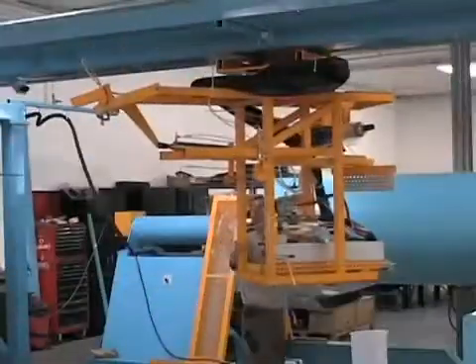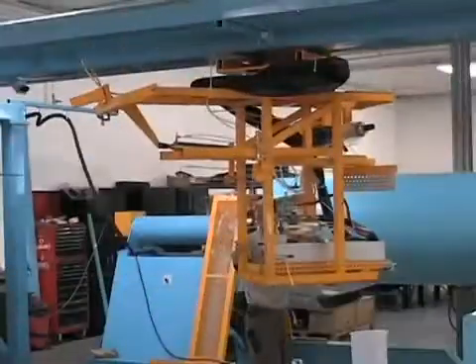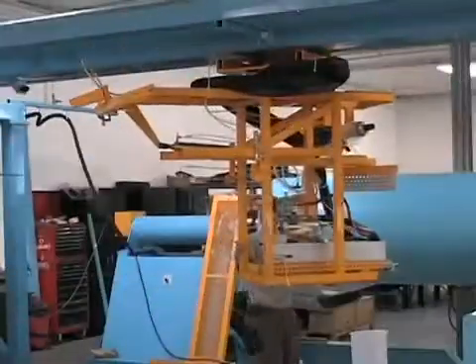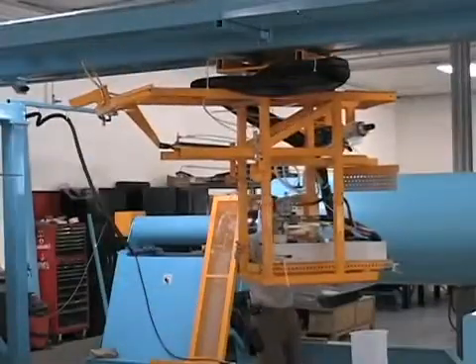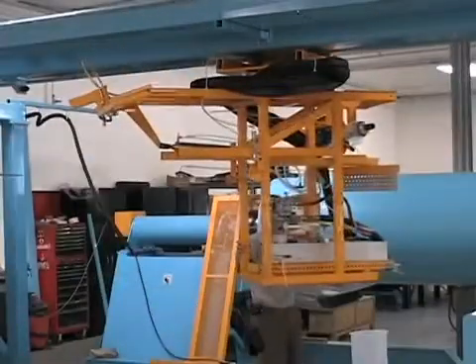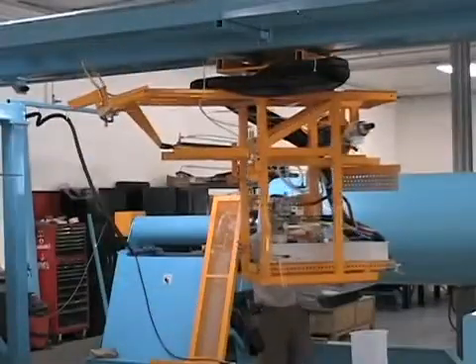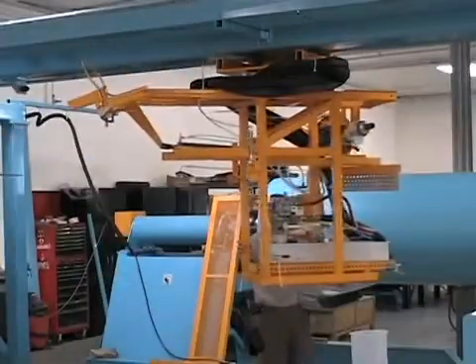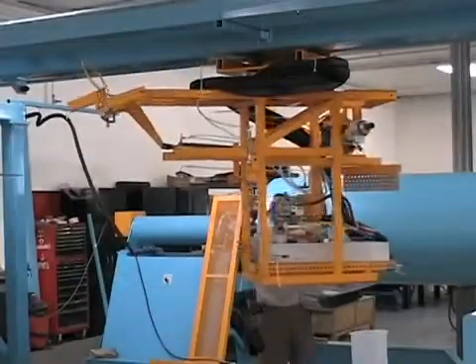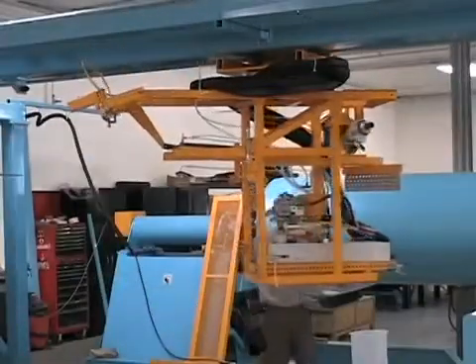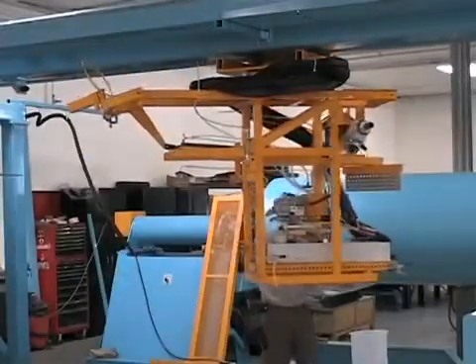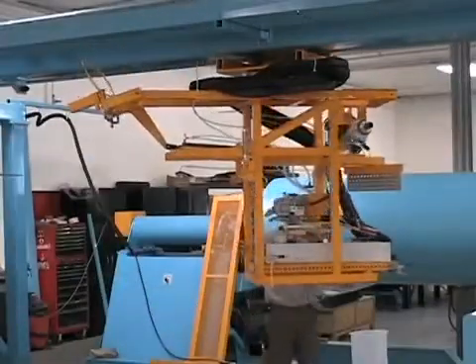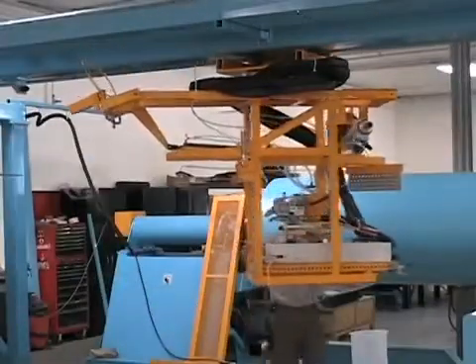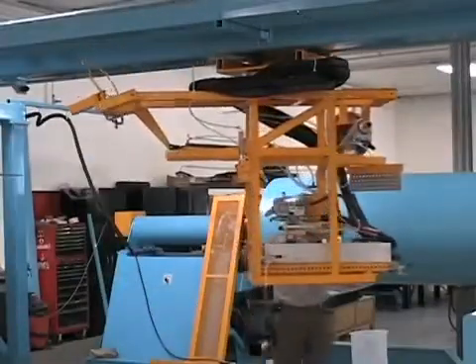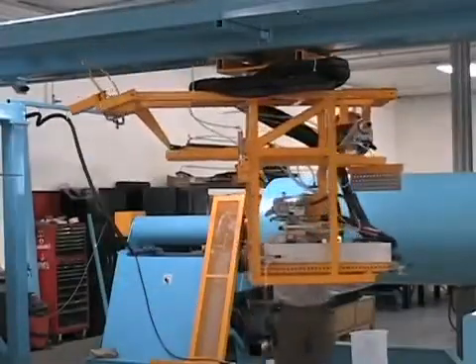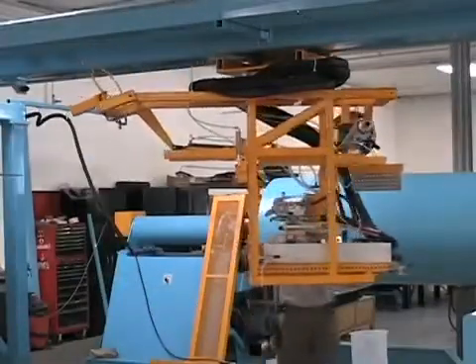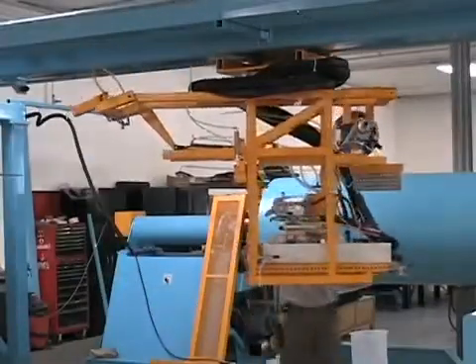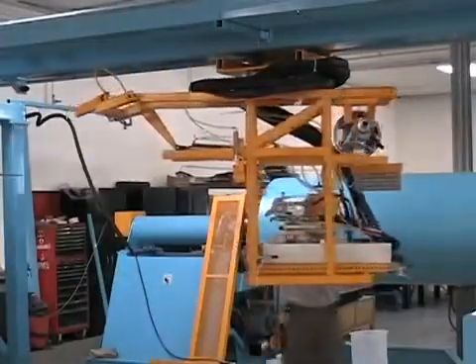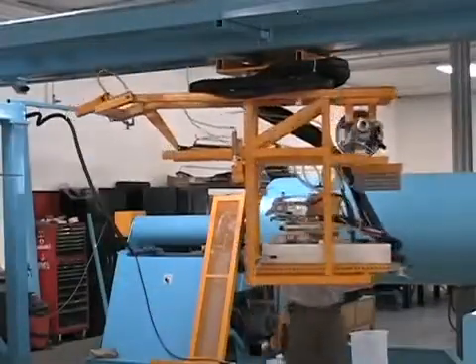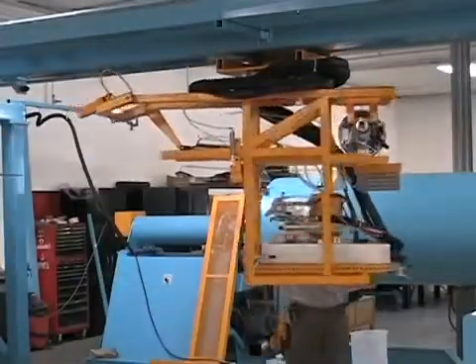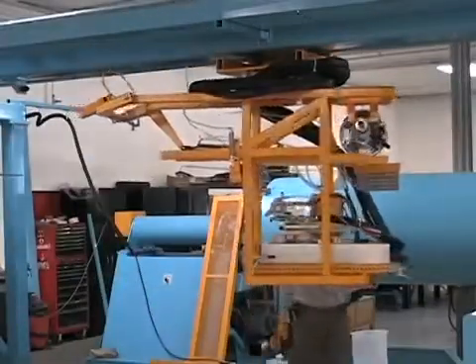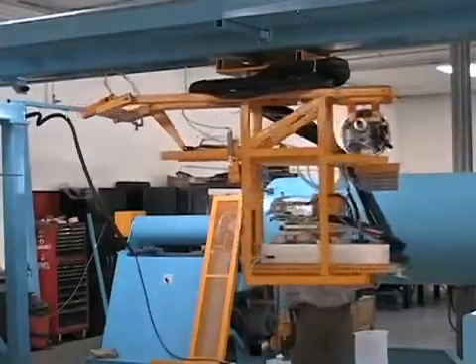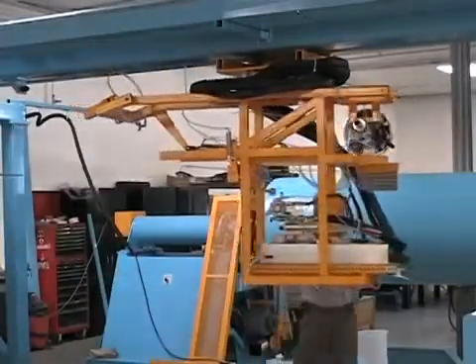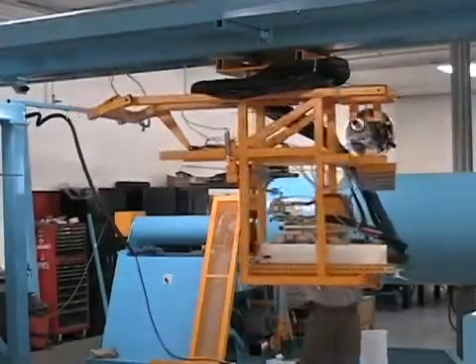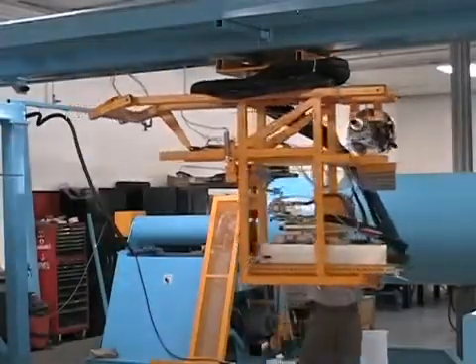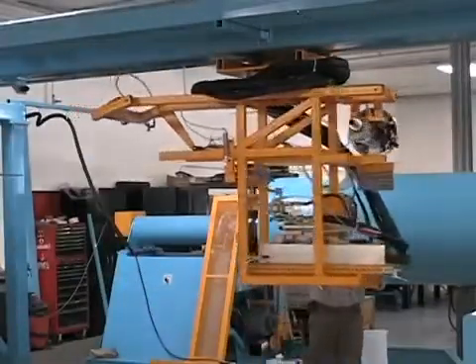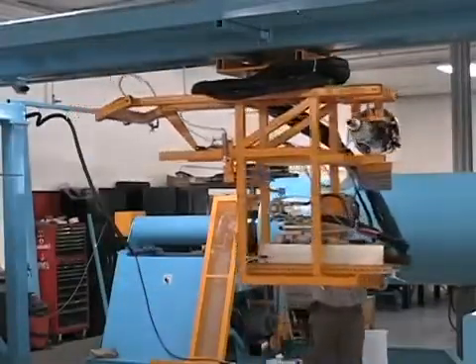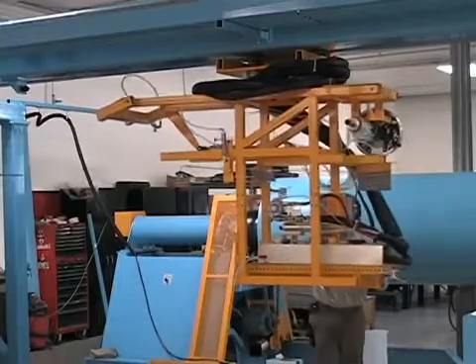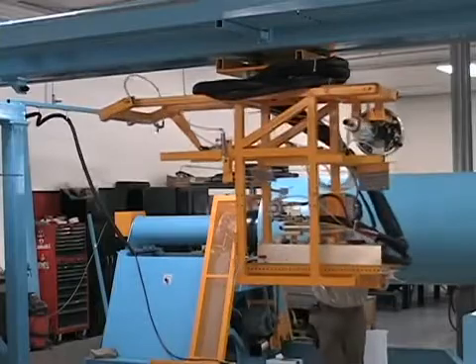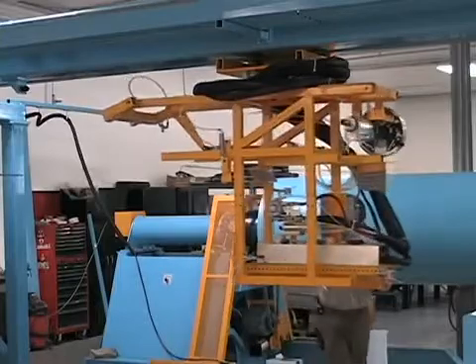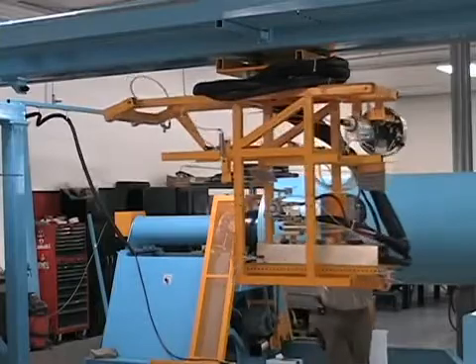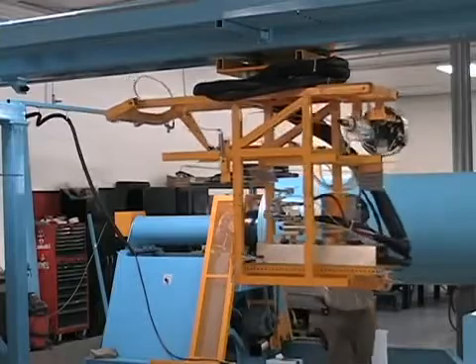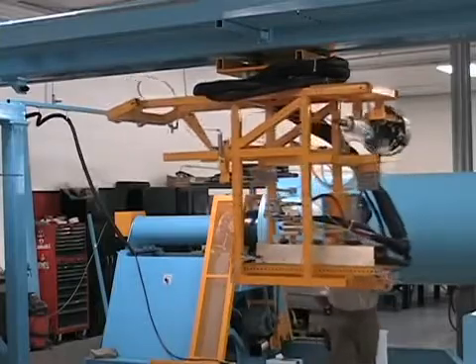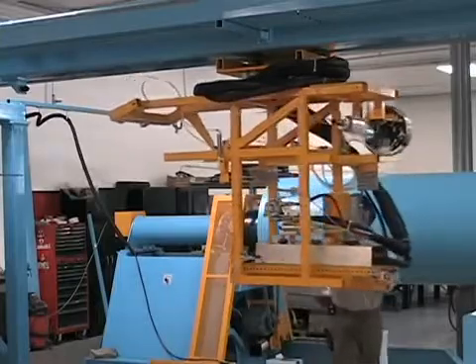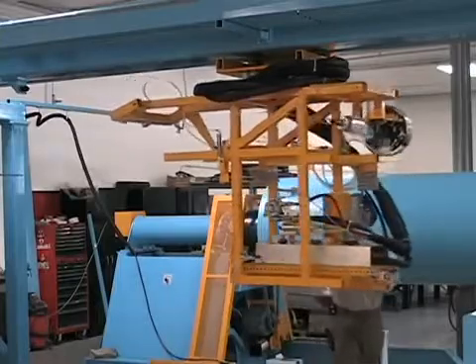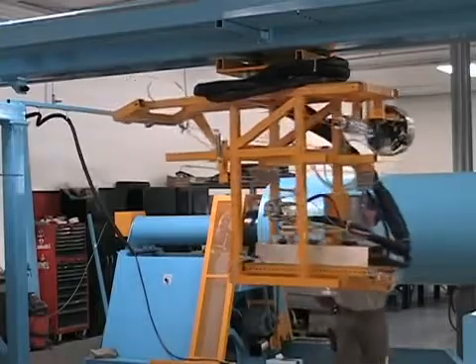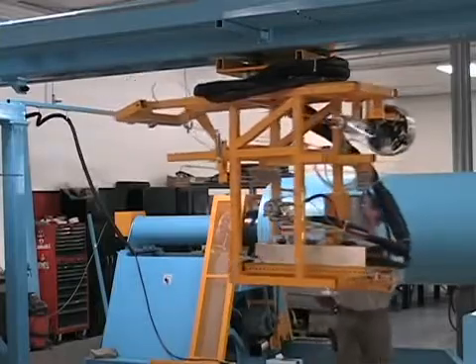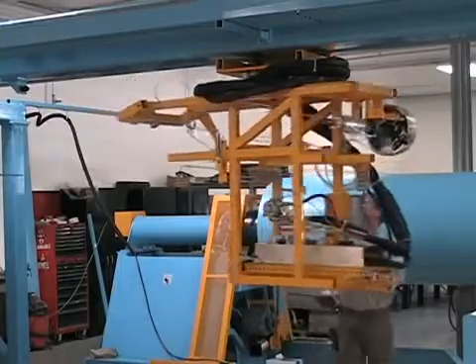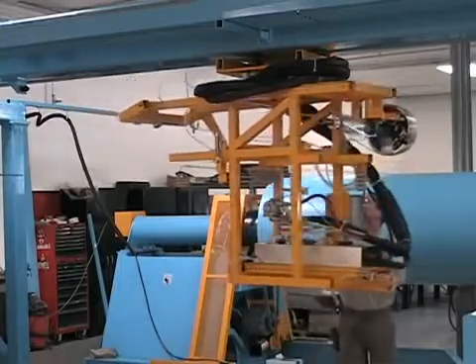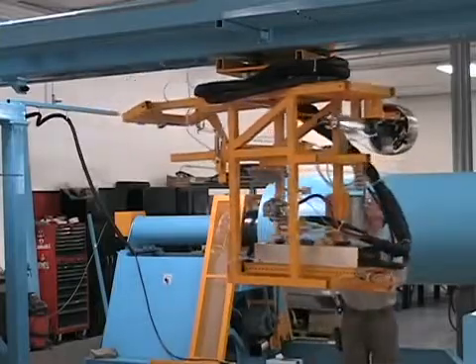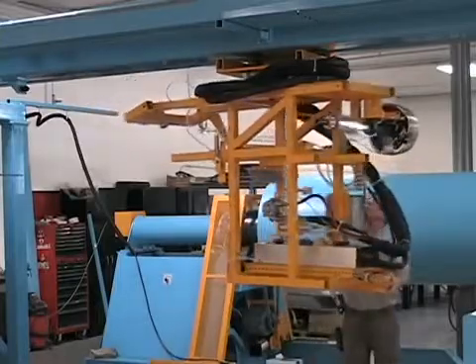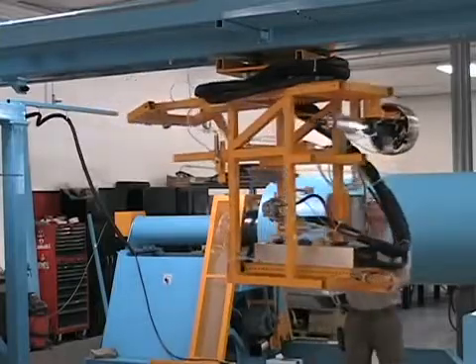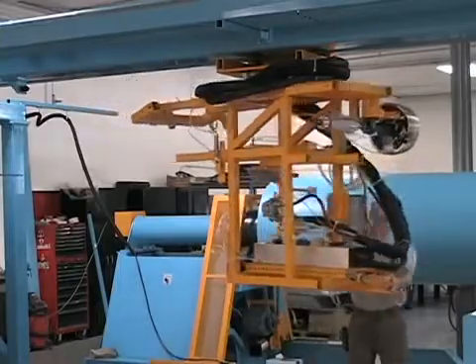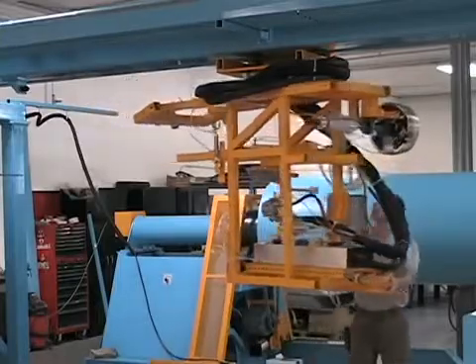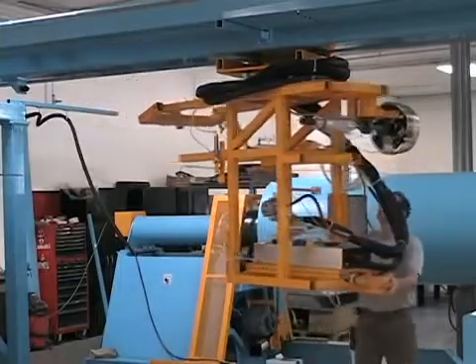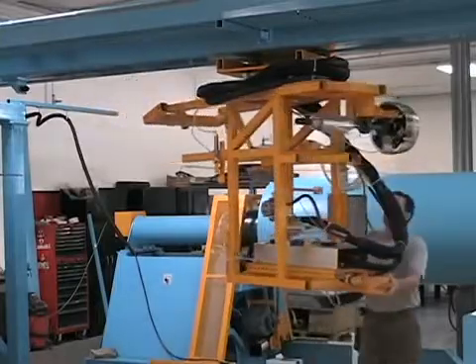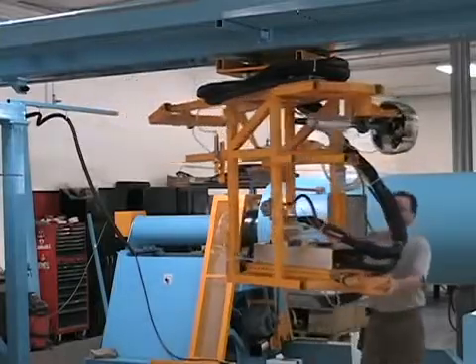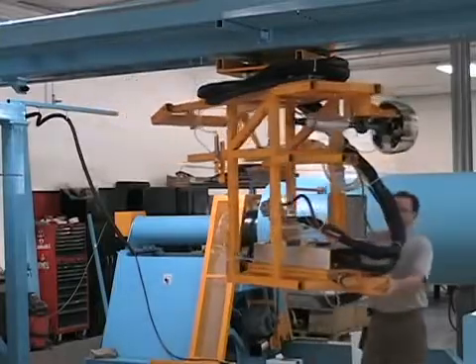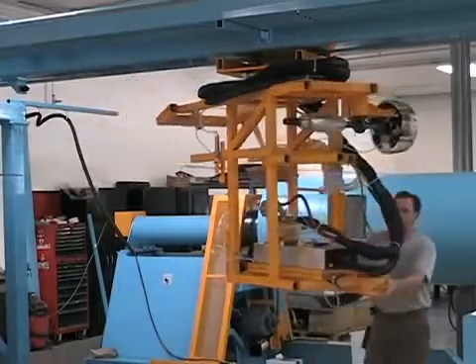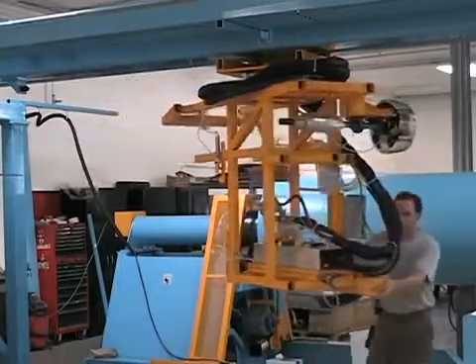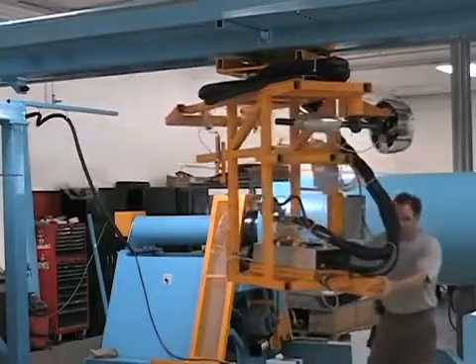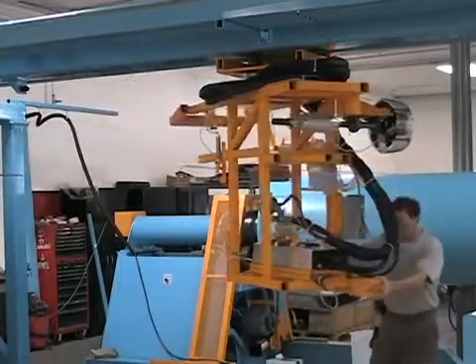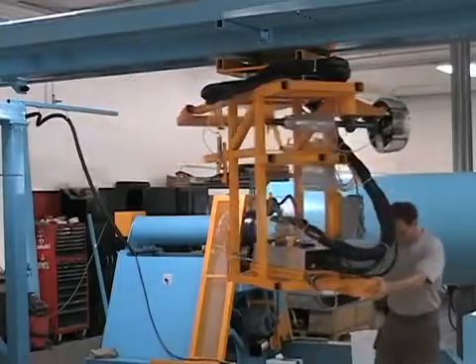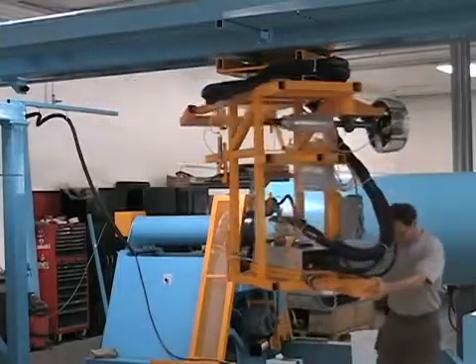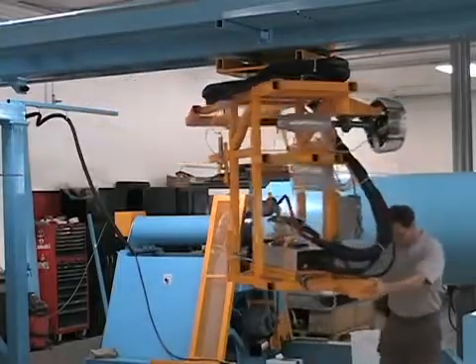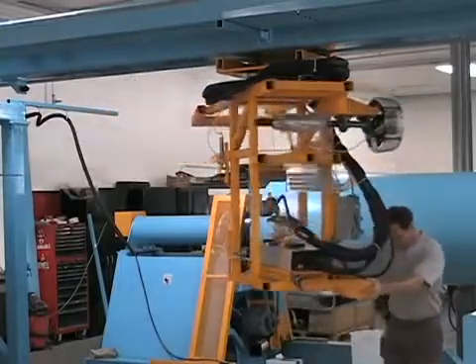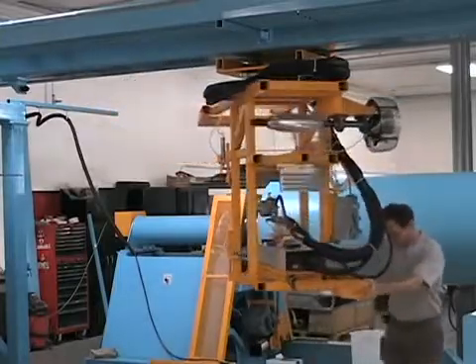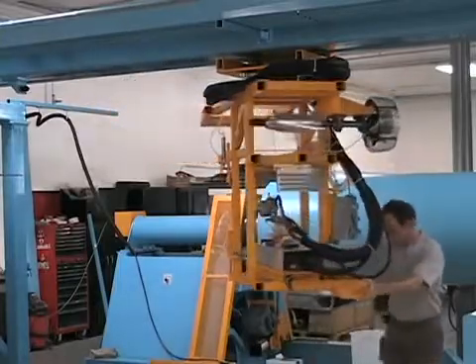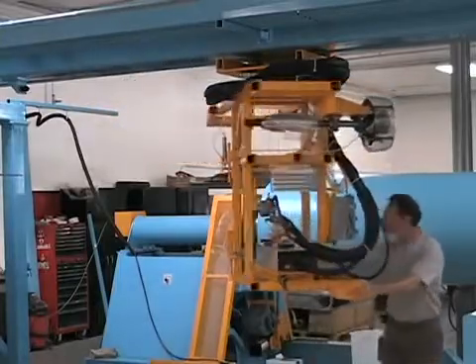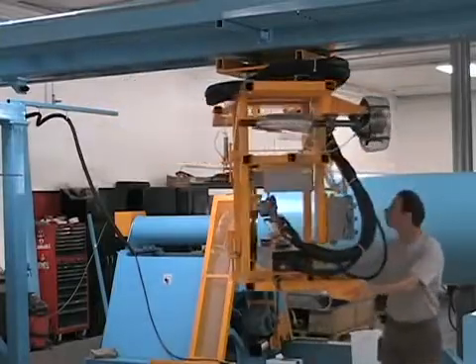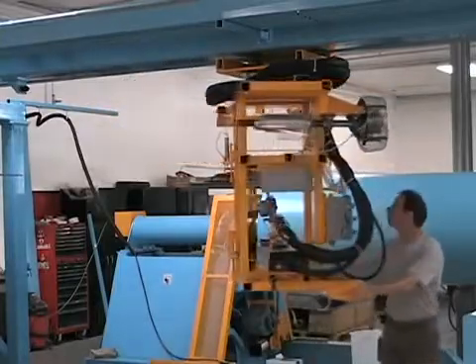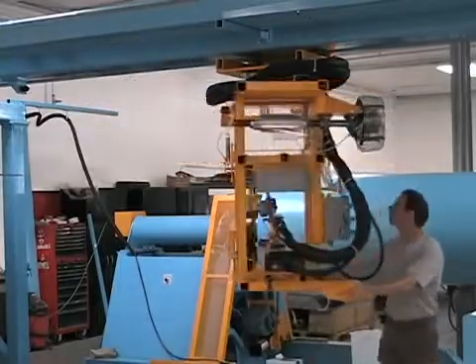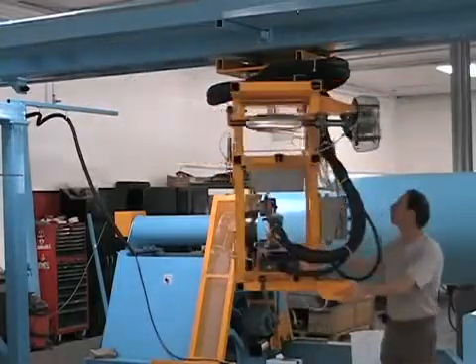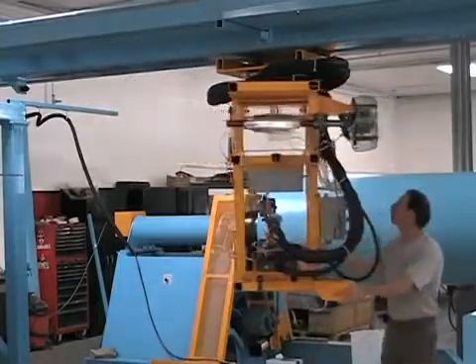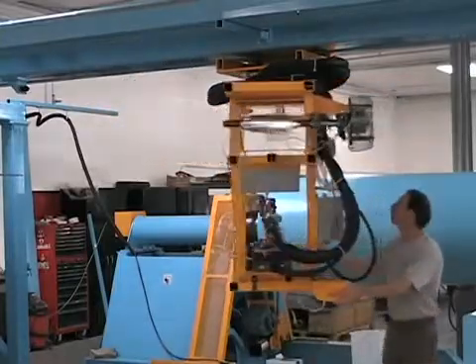The winding and mix head carriage mount is capable of rotating 180 degrees to allow application of materials to a second mandrel.